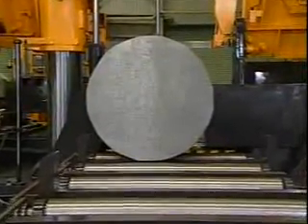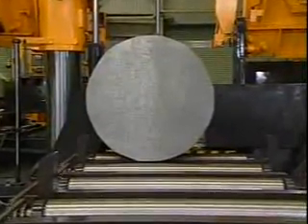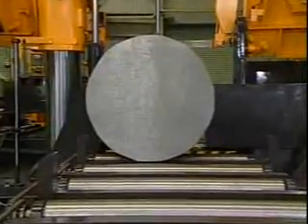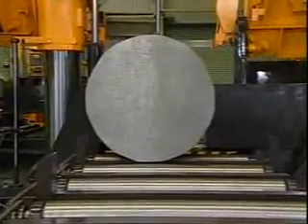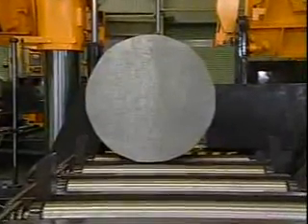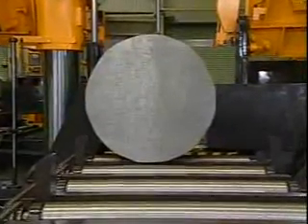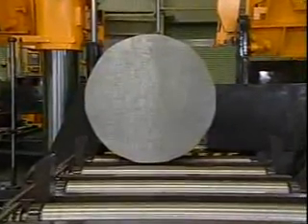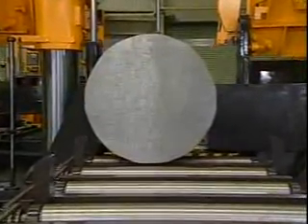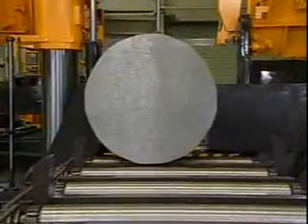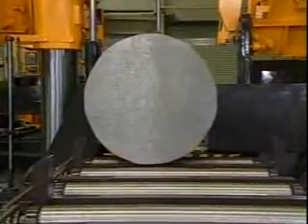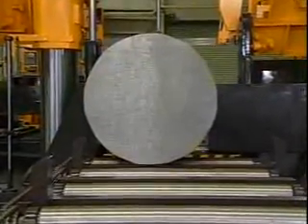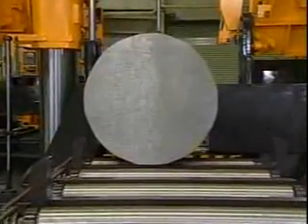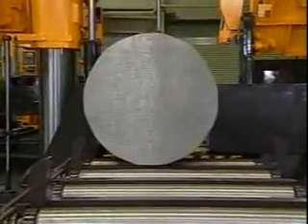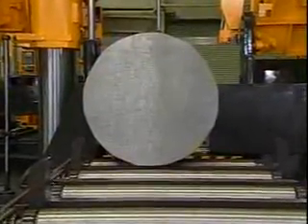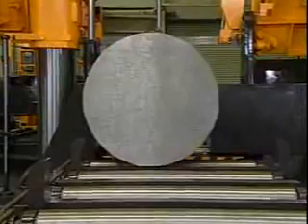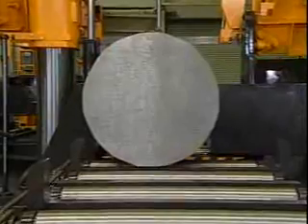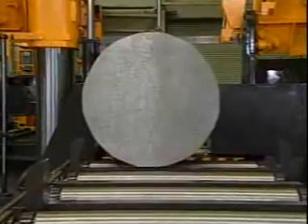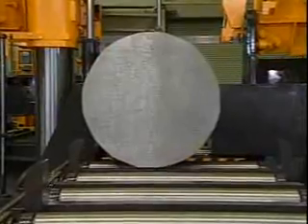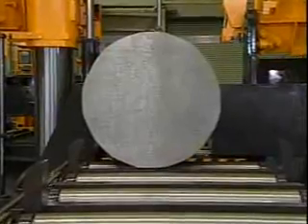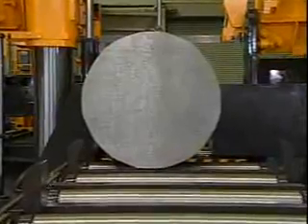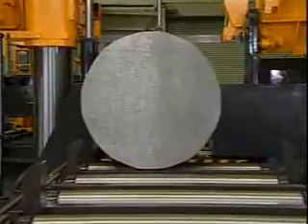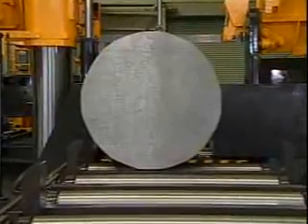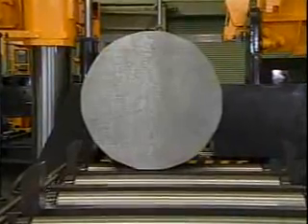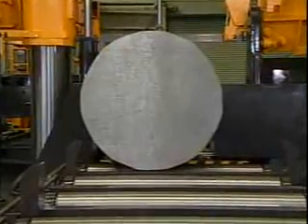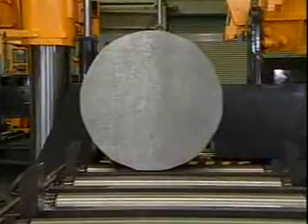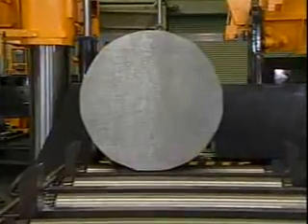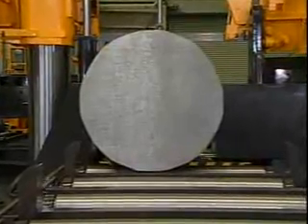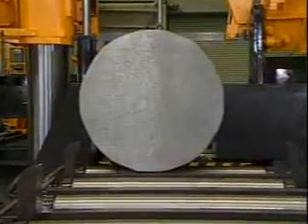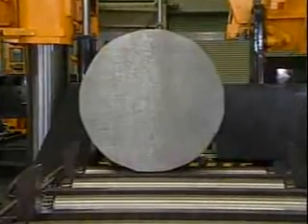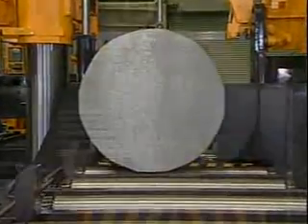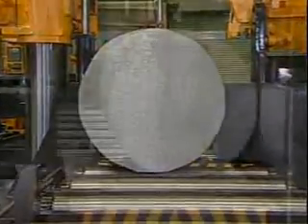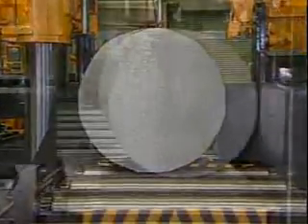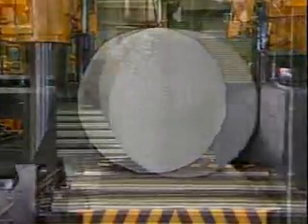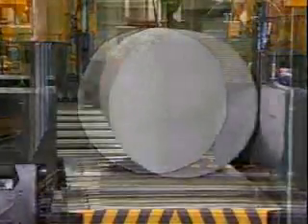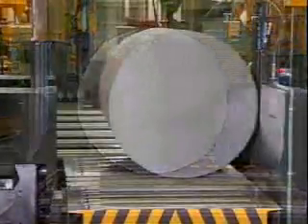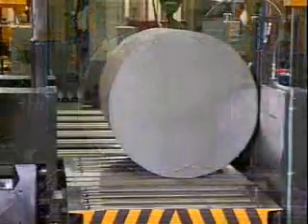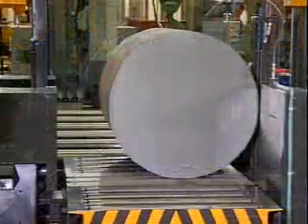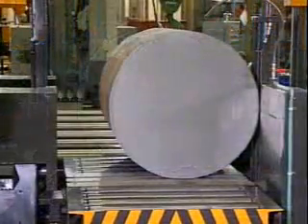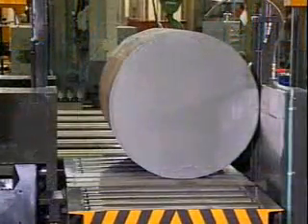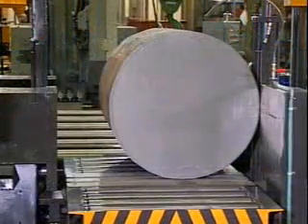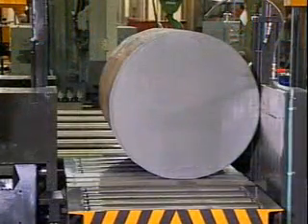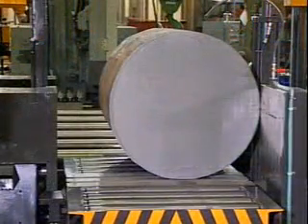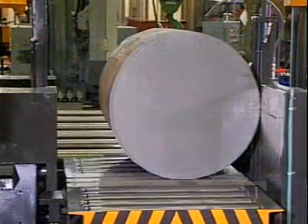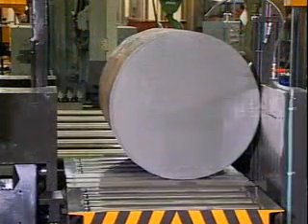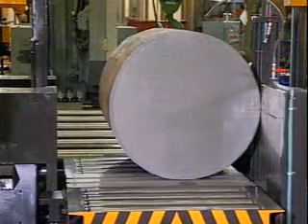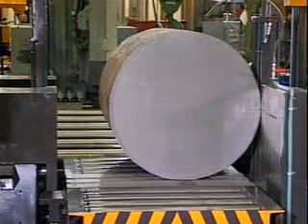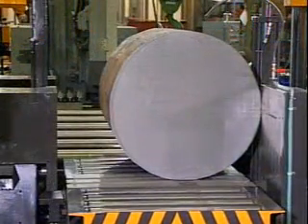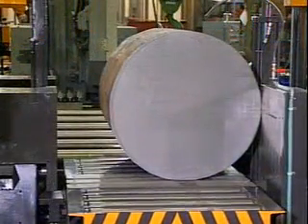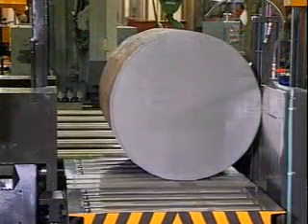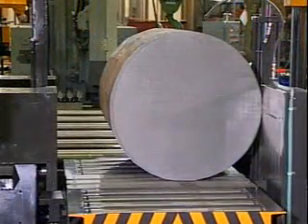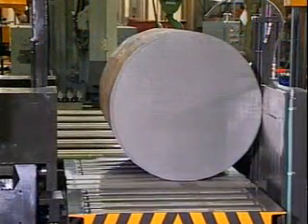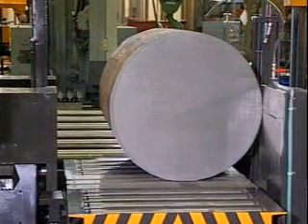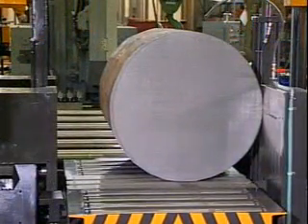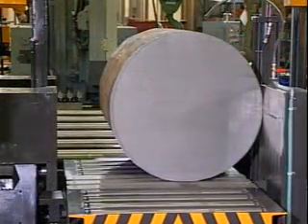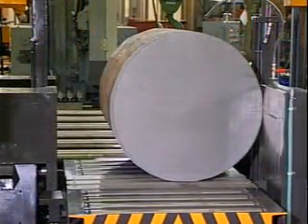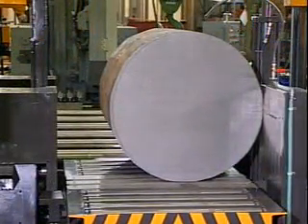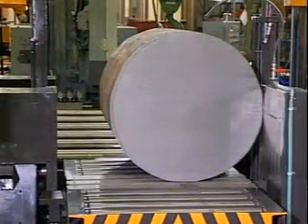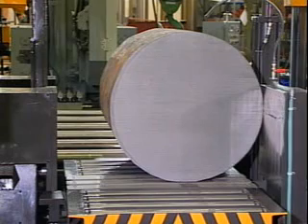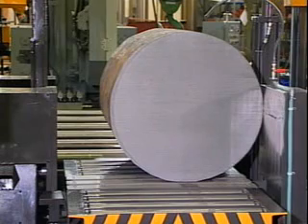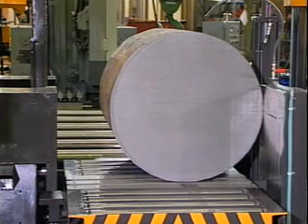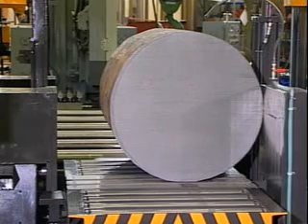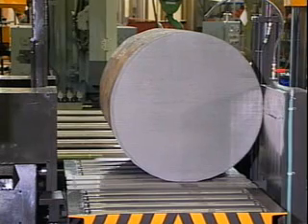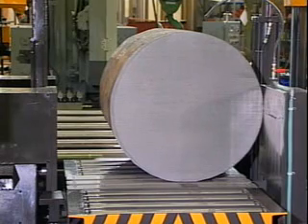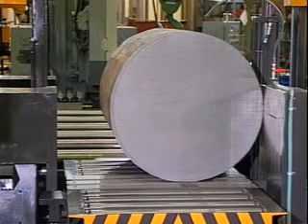When the shuttle vise clamps to the workpiece, the smooth motion rollers allow the workpiece to easily slide into position for the highest degree of accuracy.